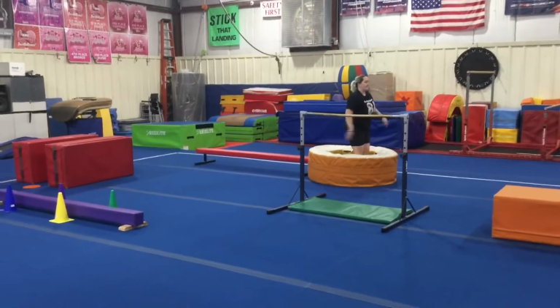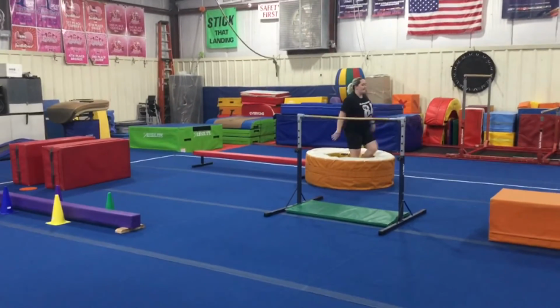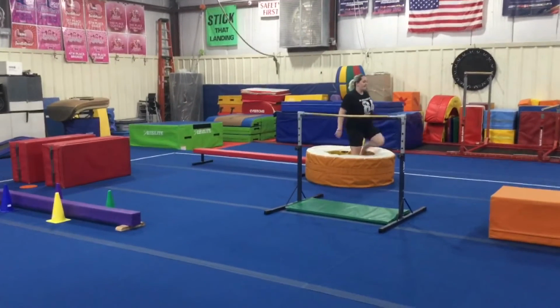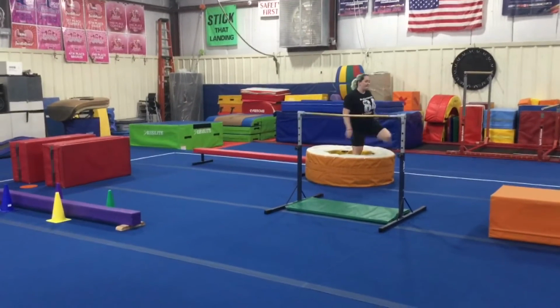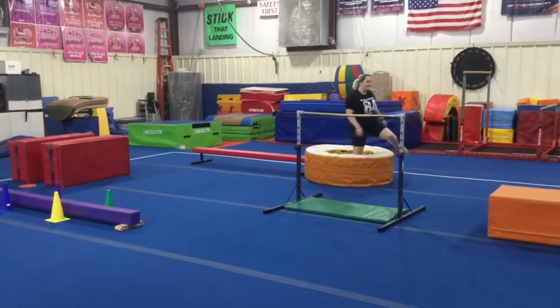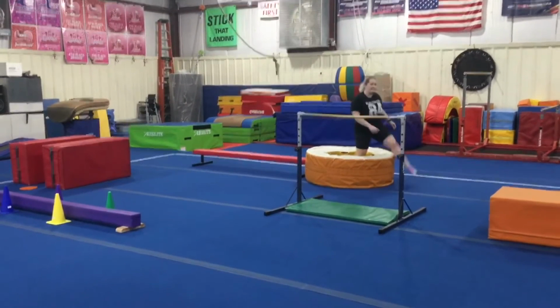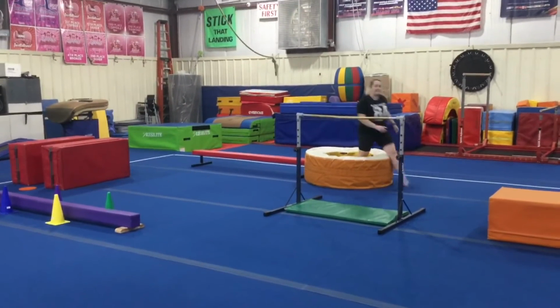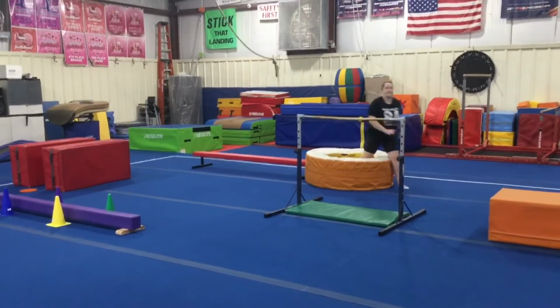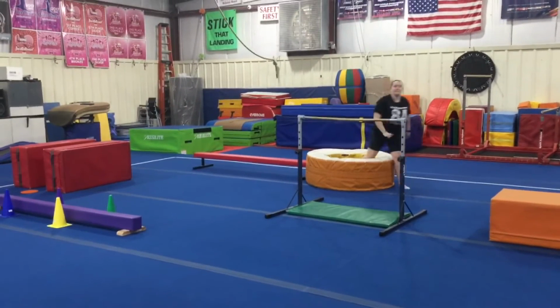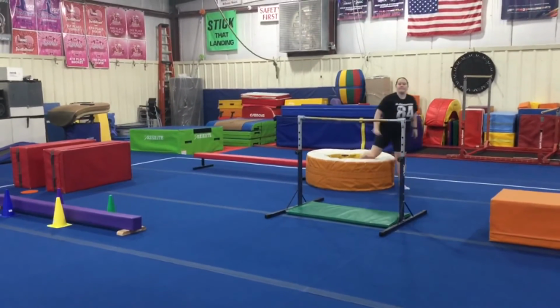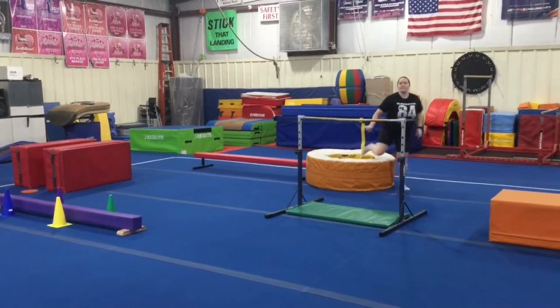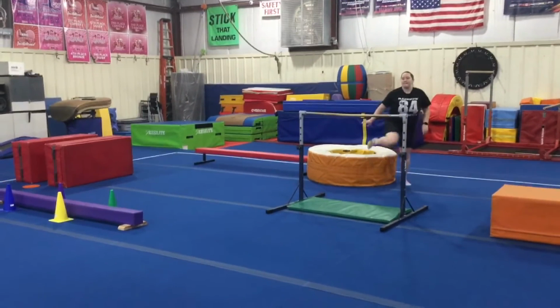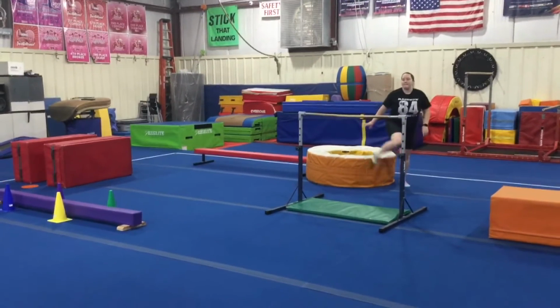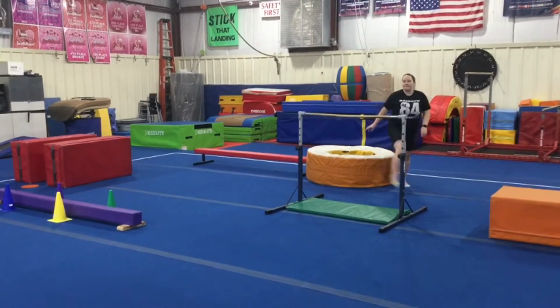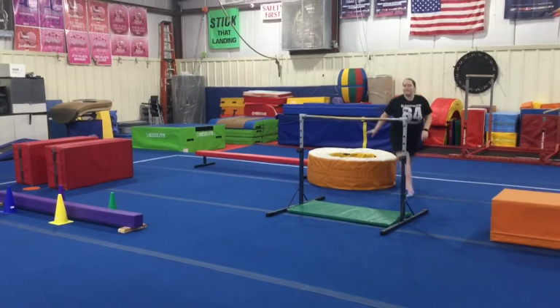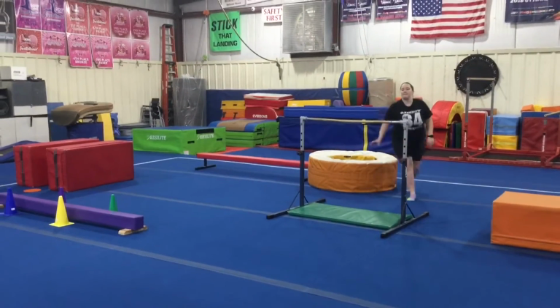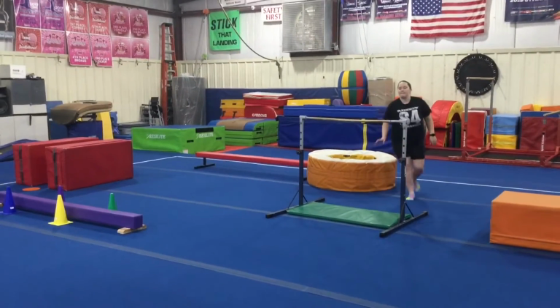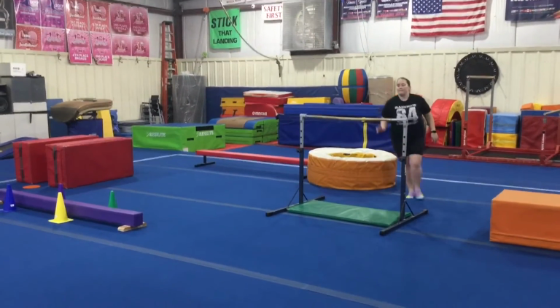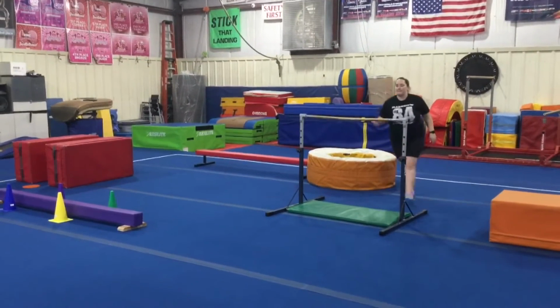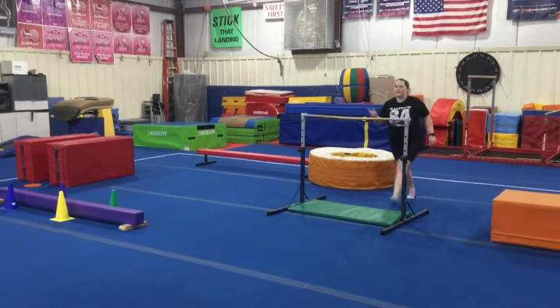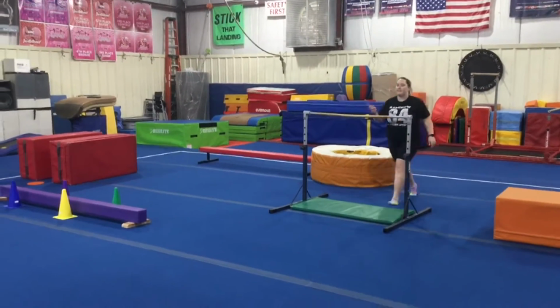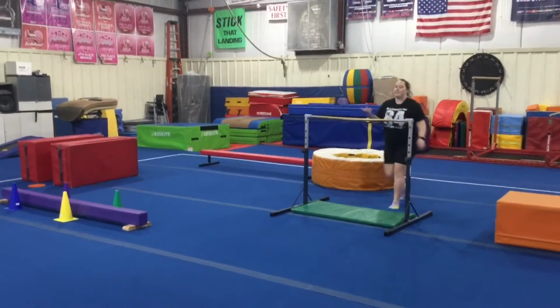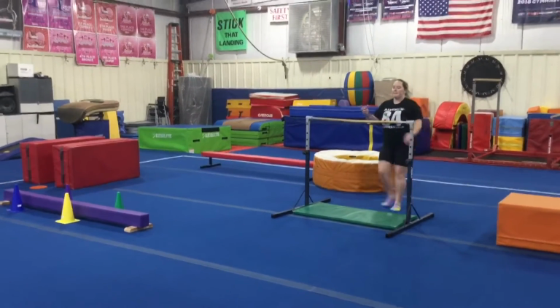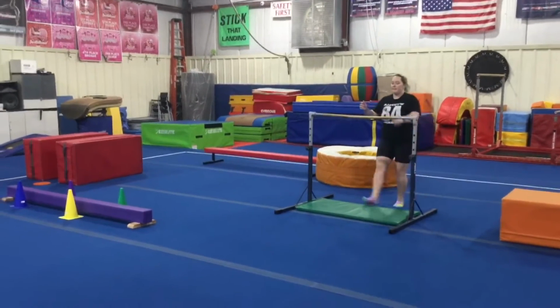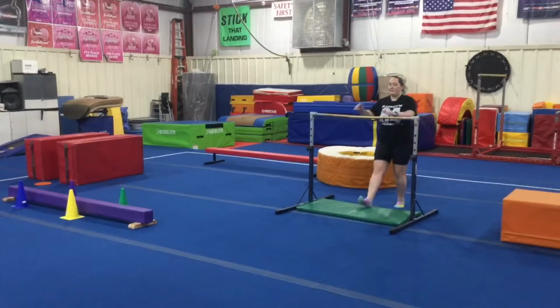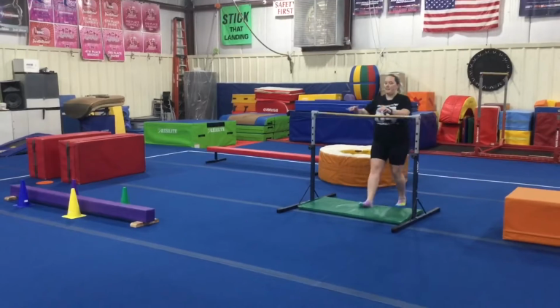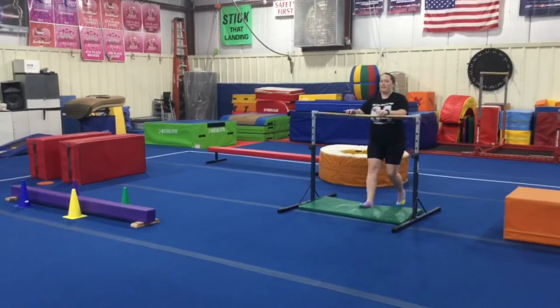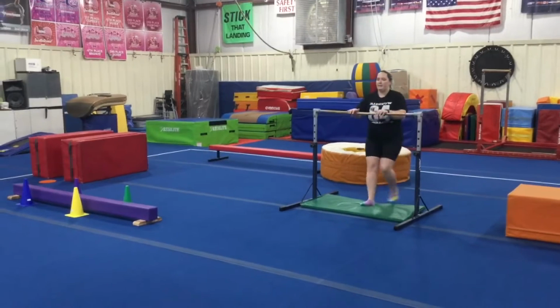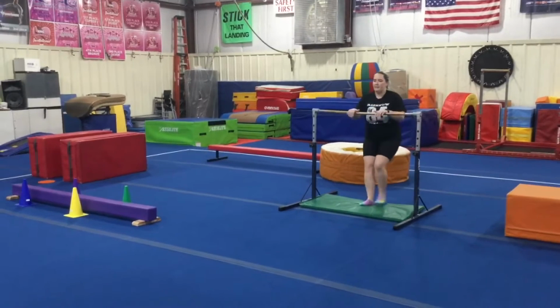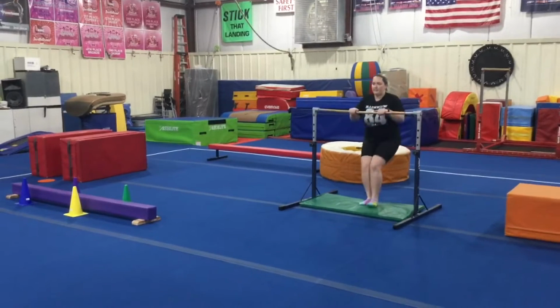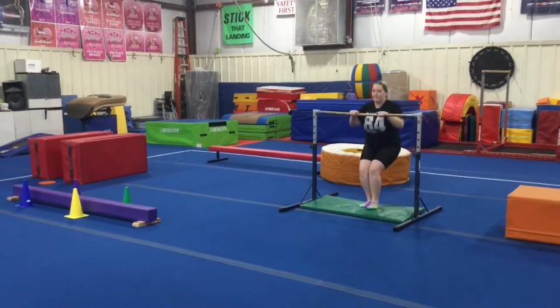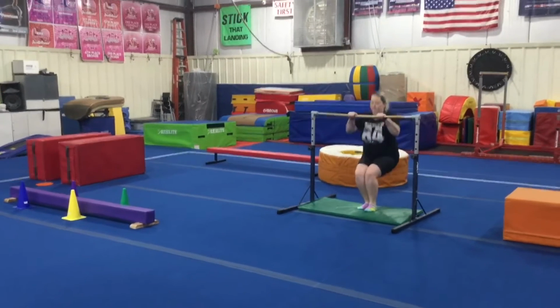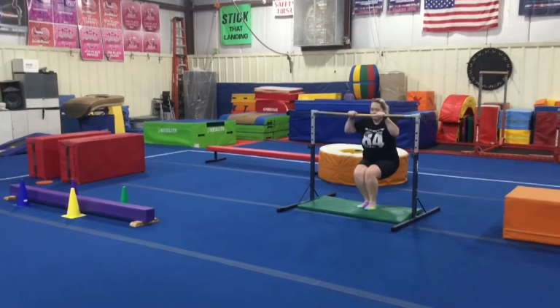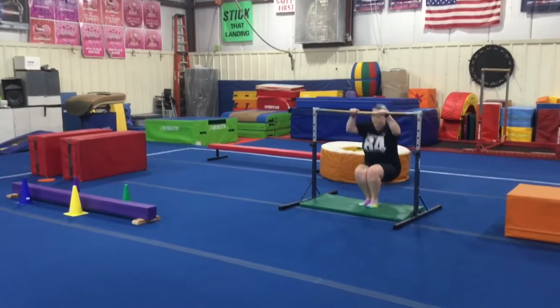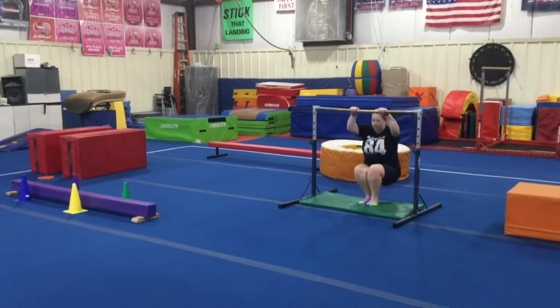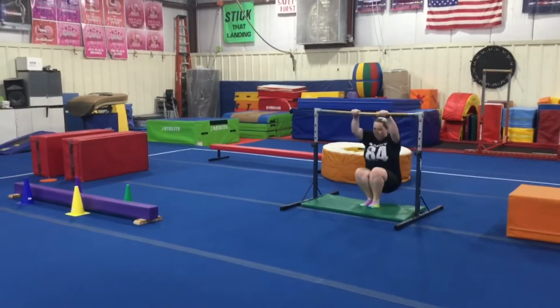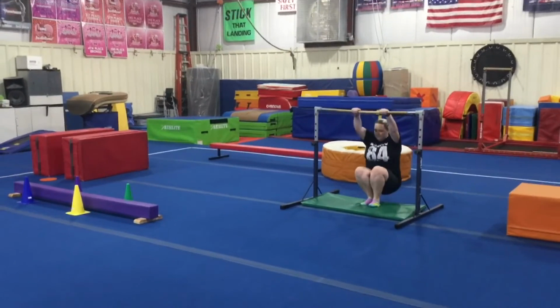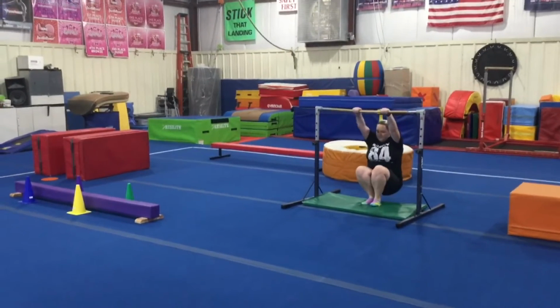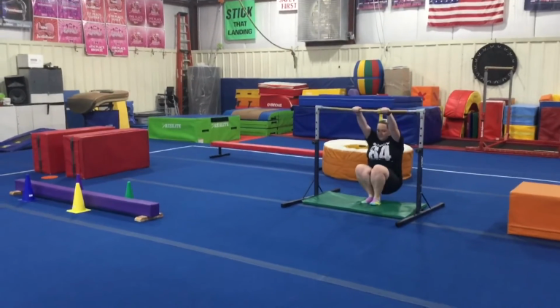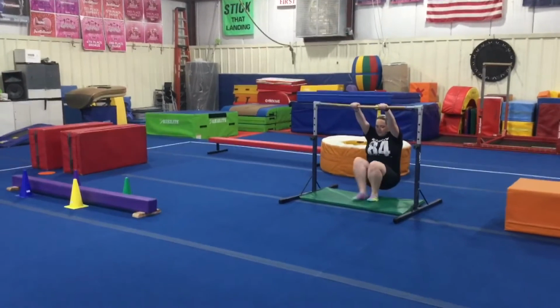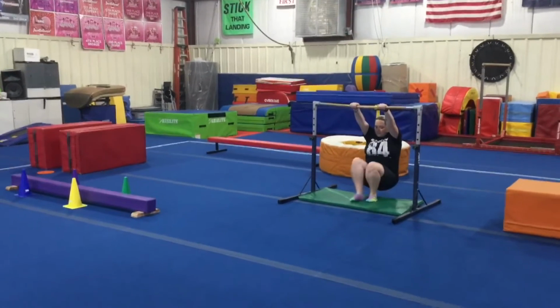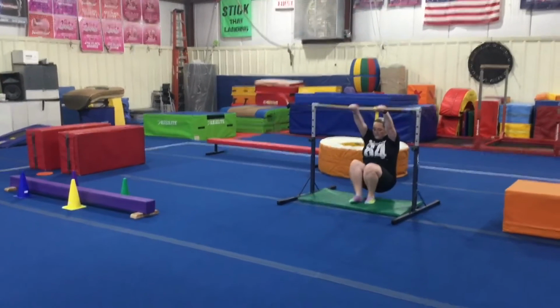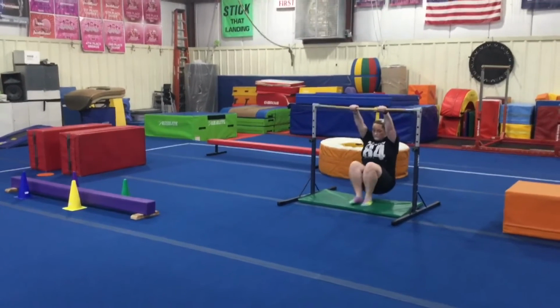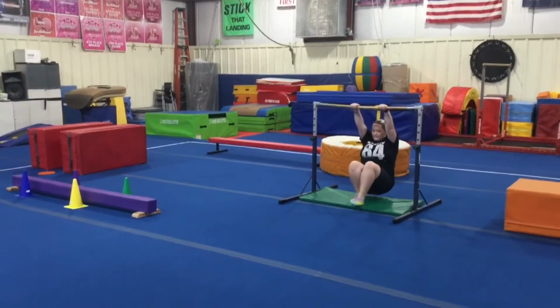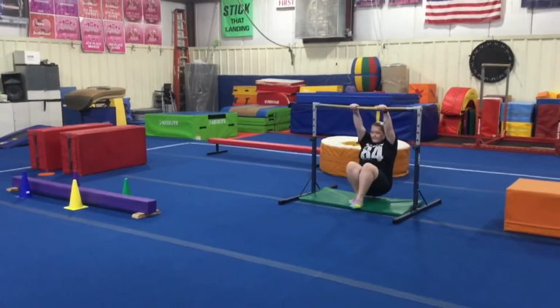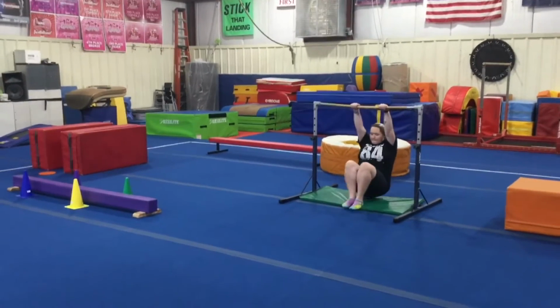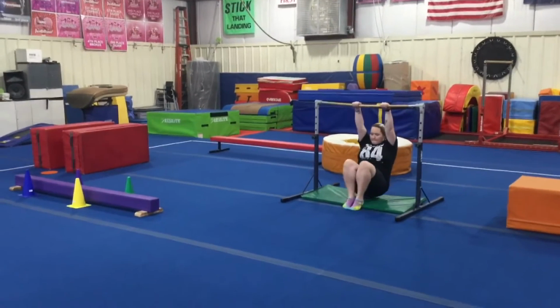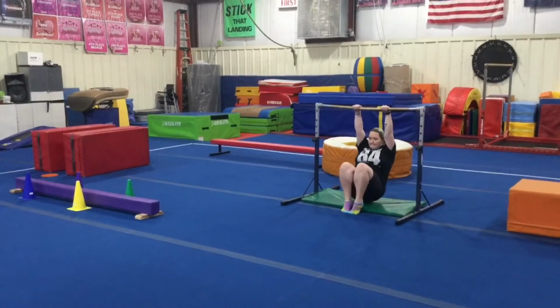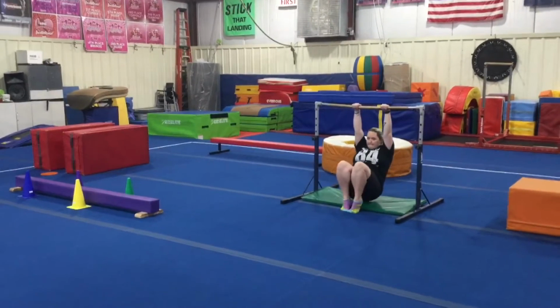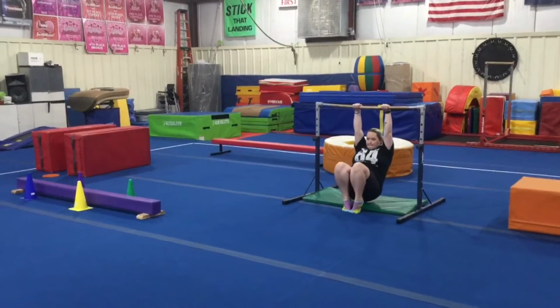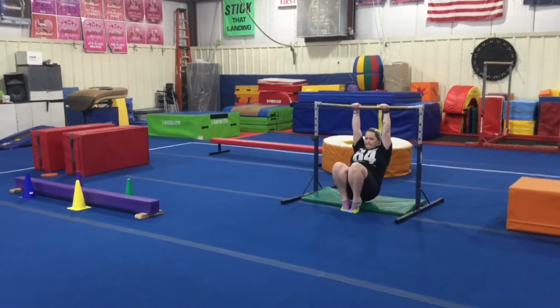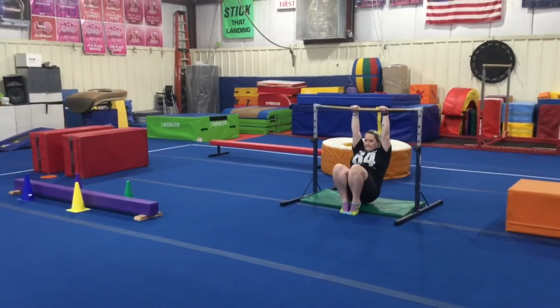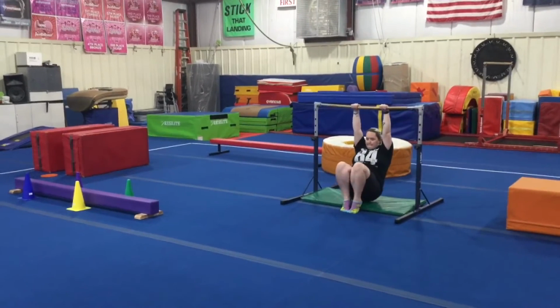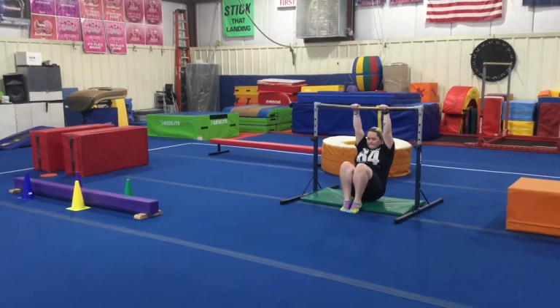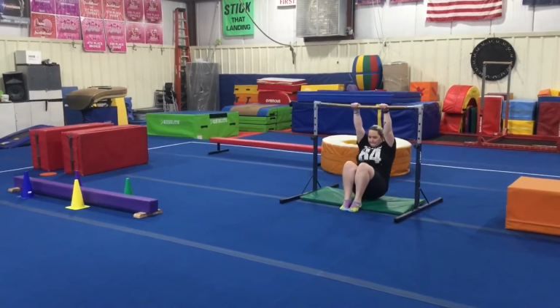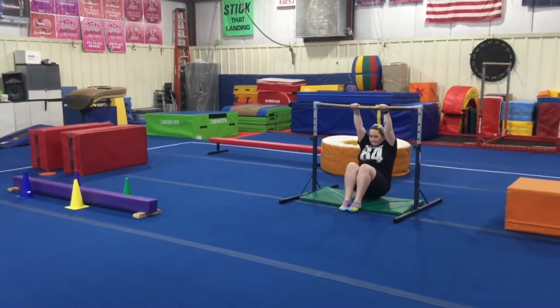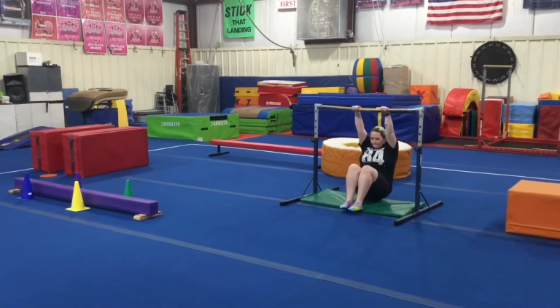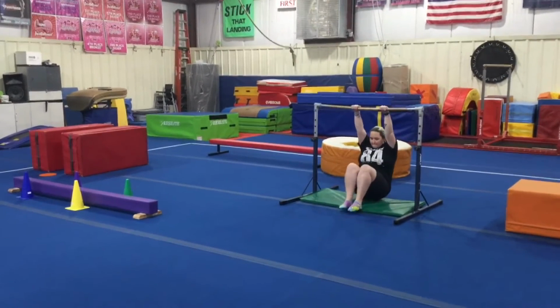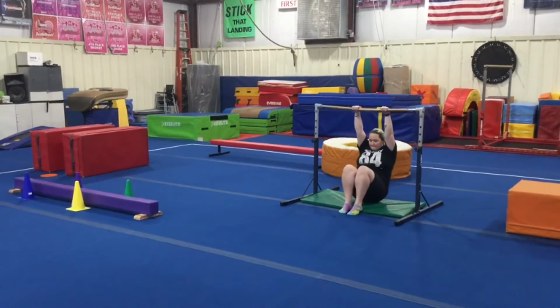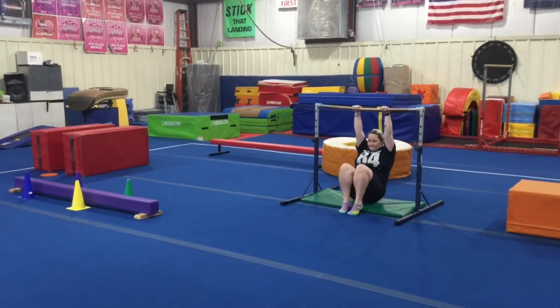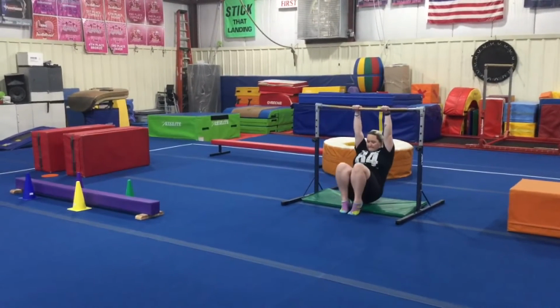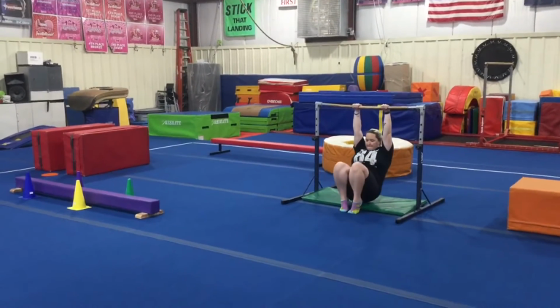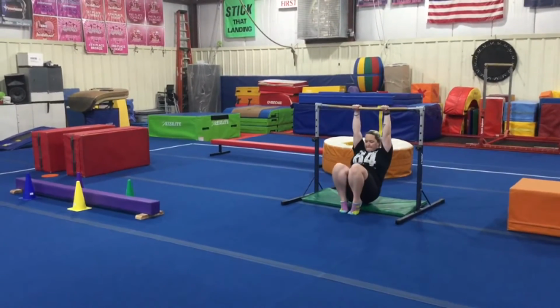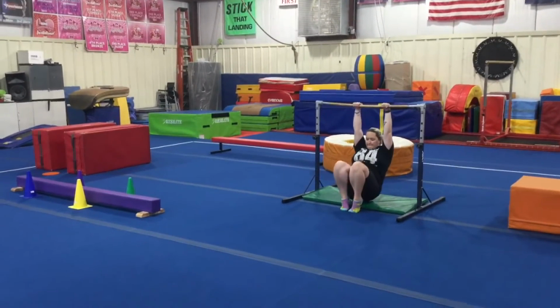Station two, we're going to be introducing a tuck swing, so the students will hang first, bring their knees all the way up to their belly, and try three swings.